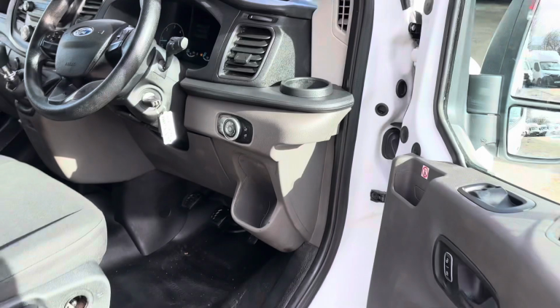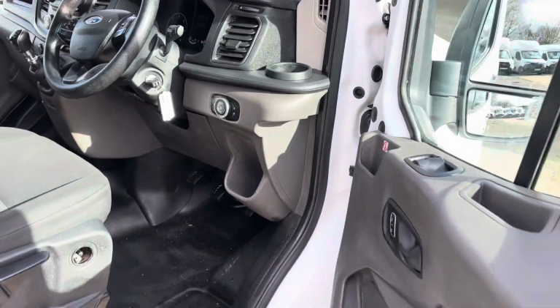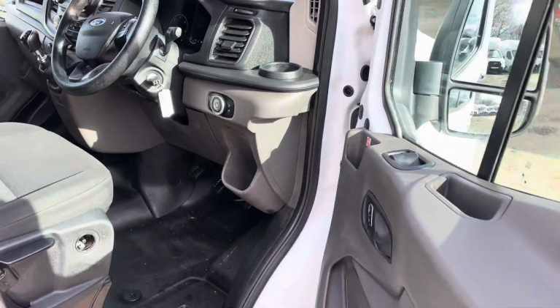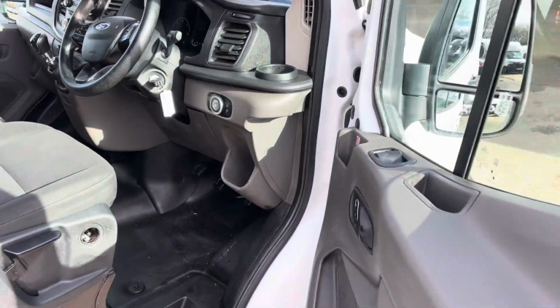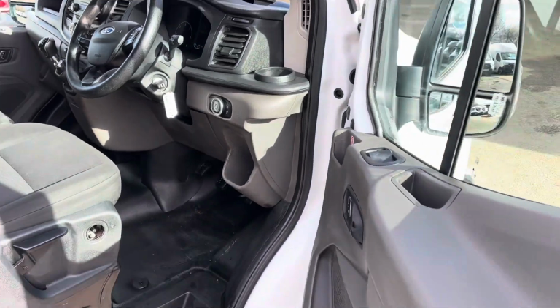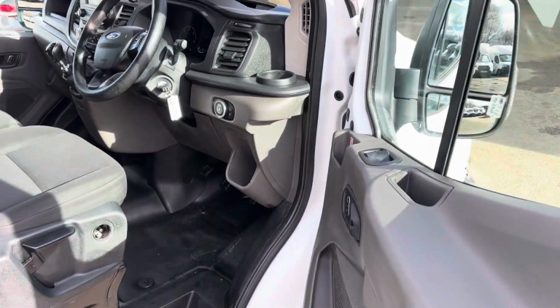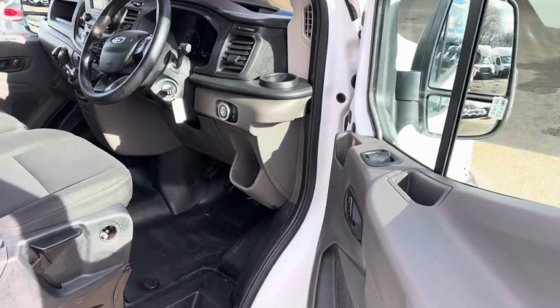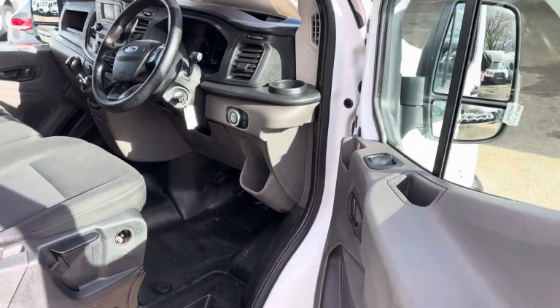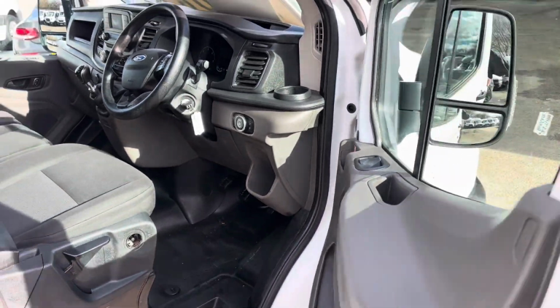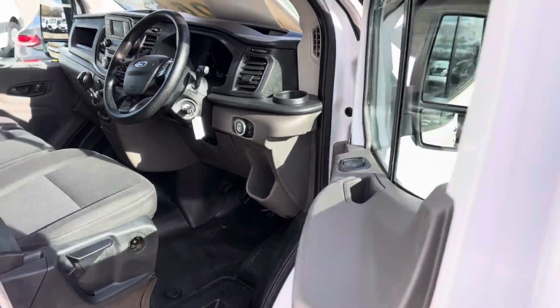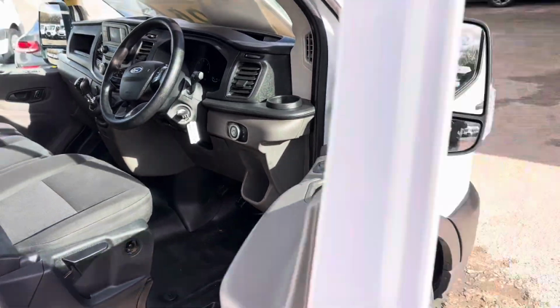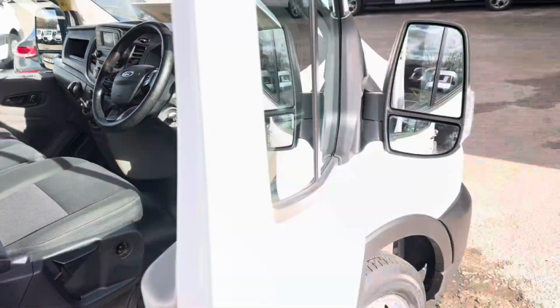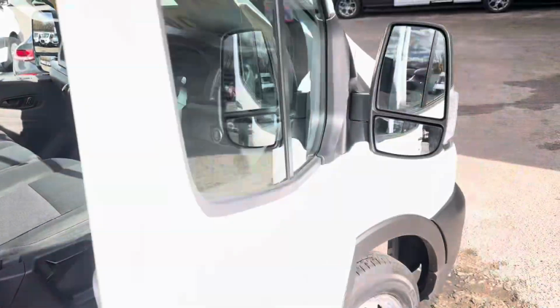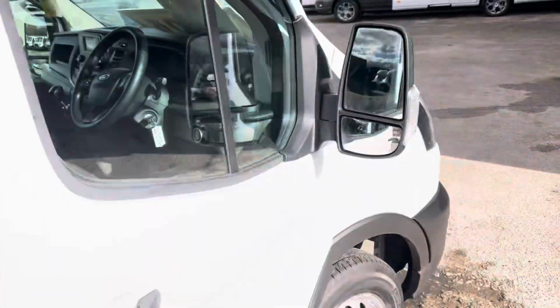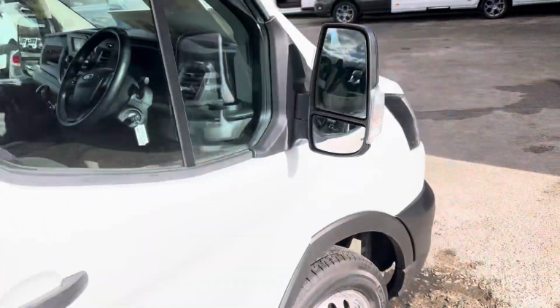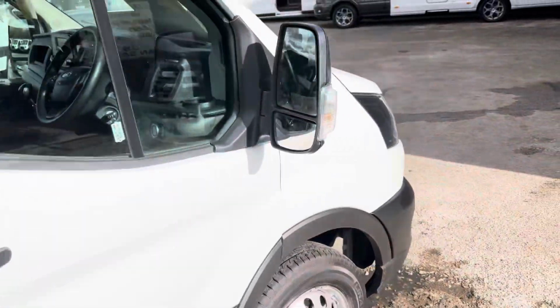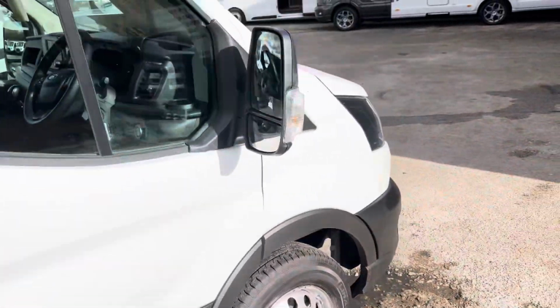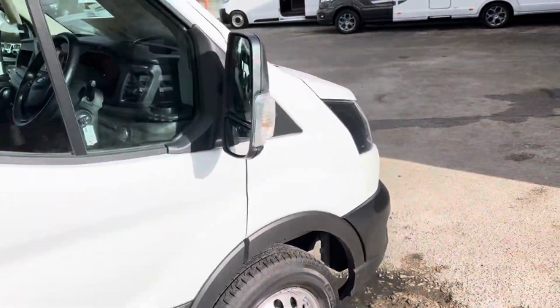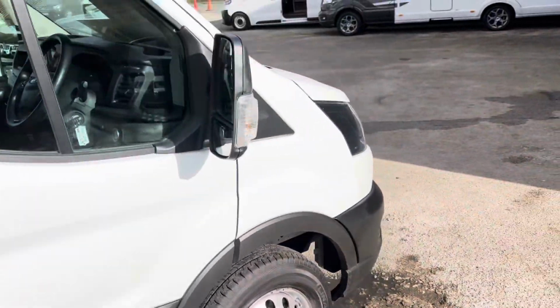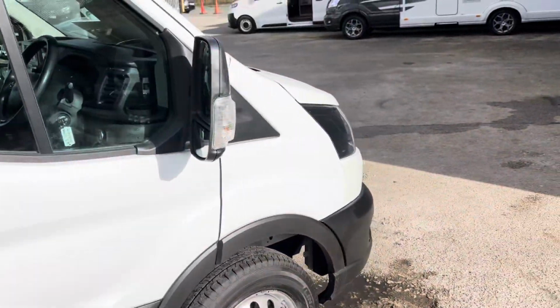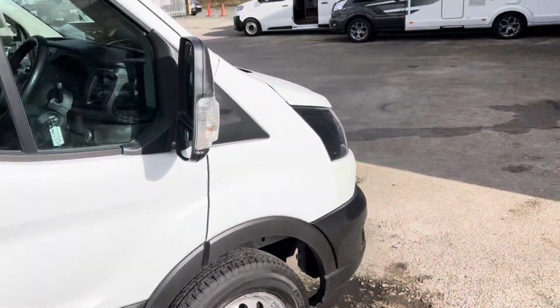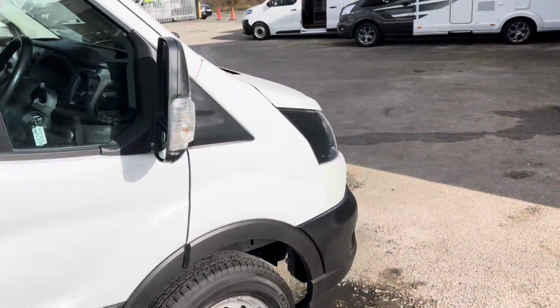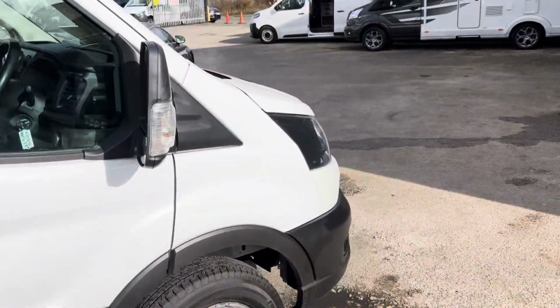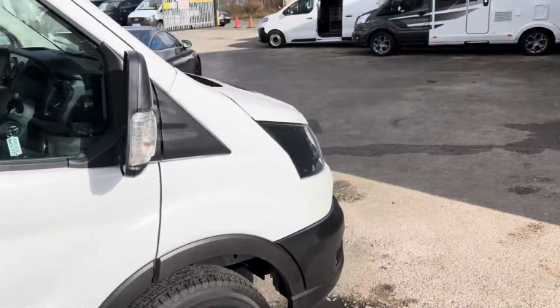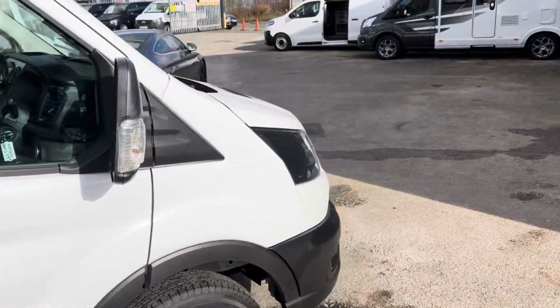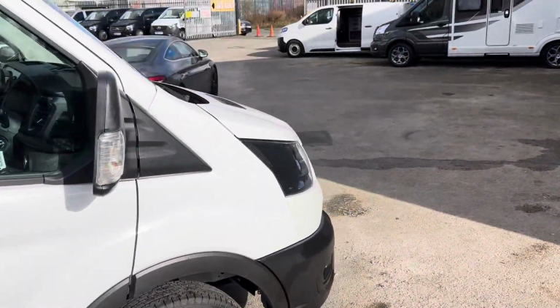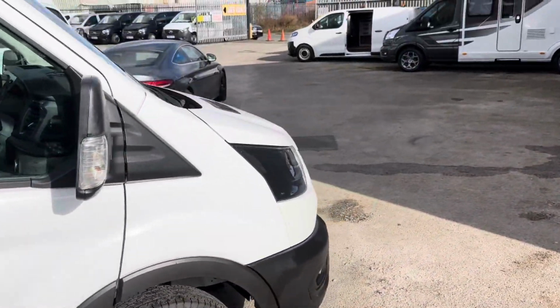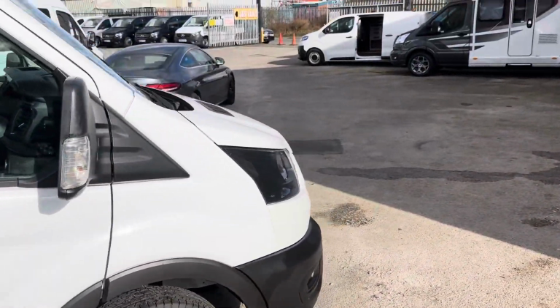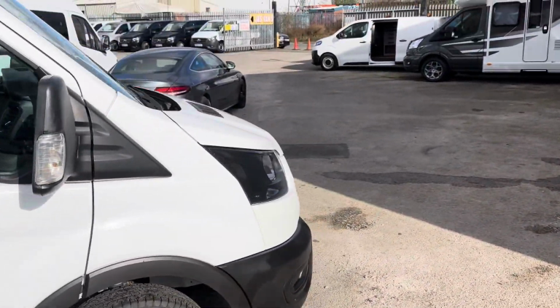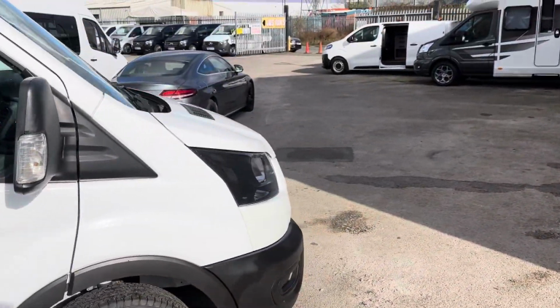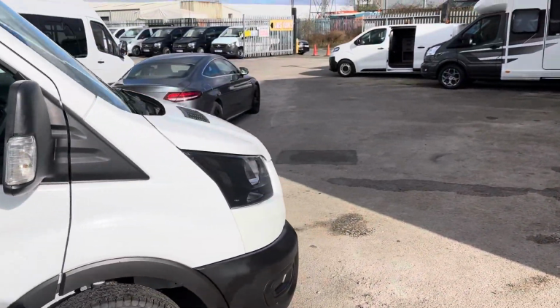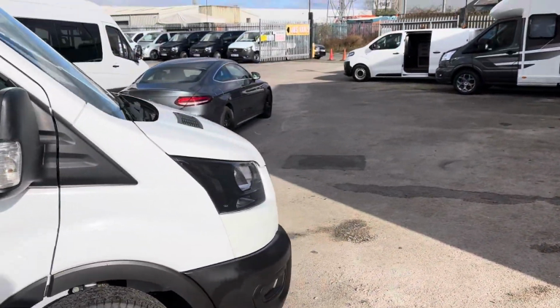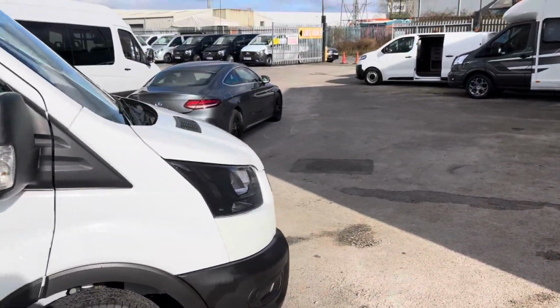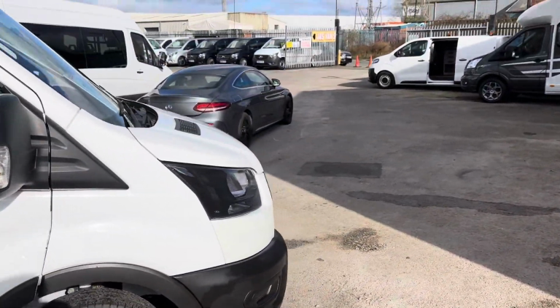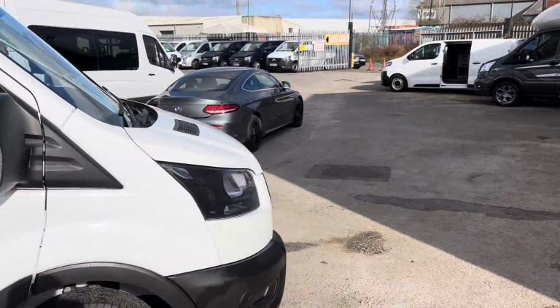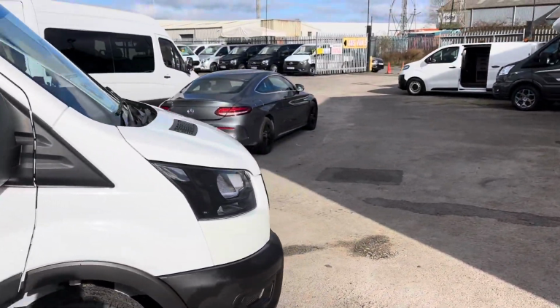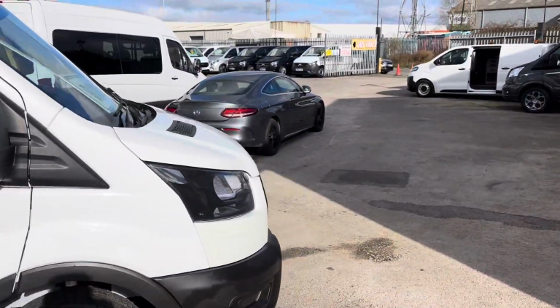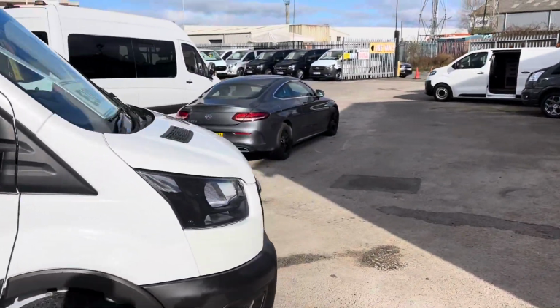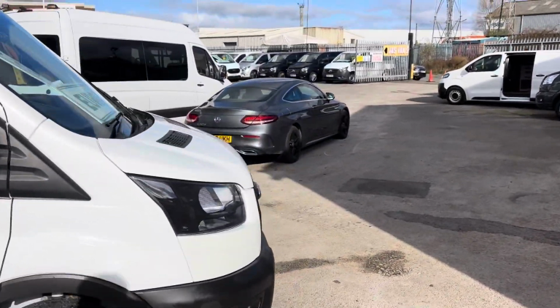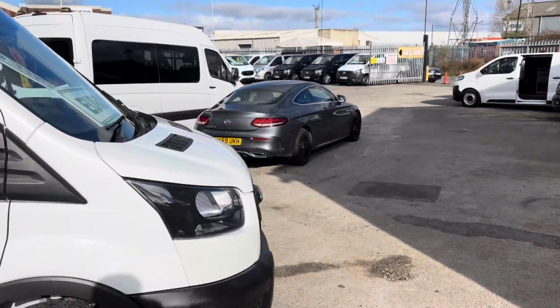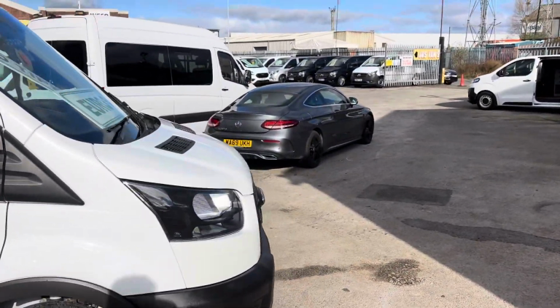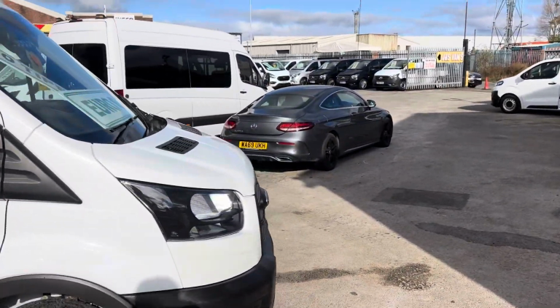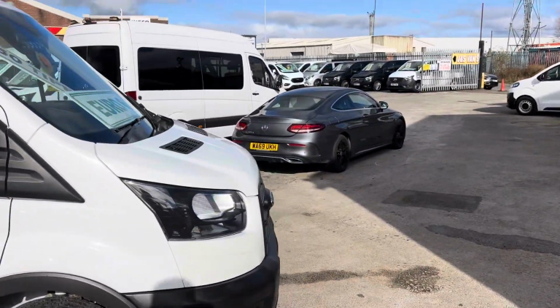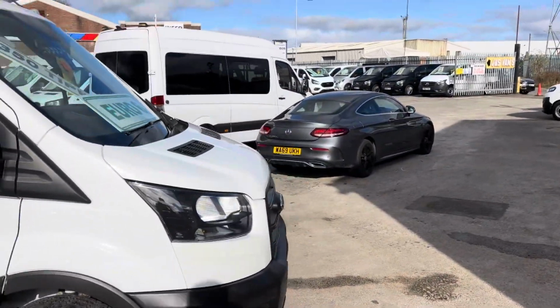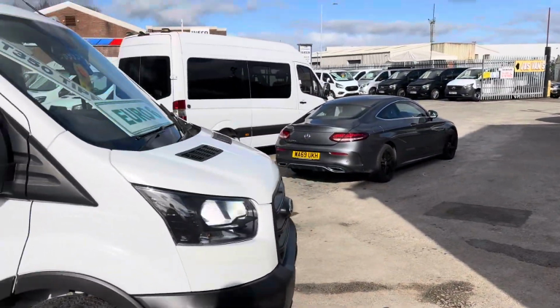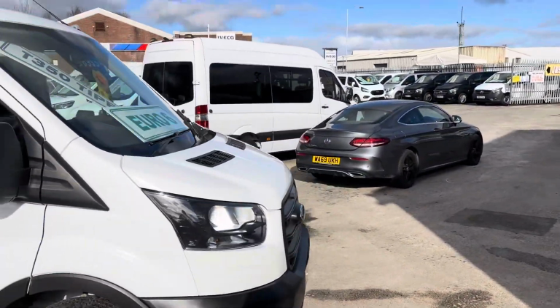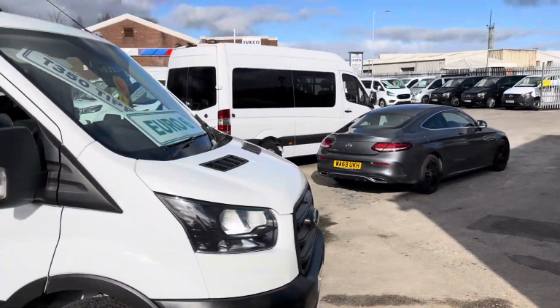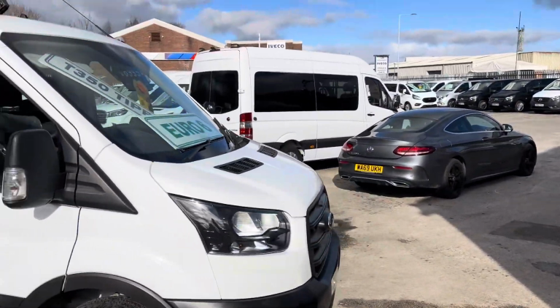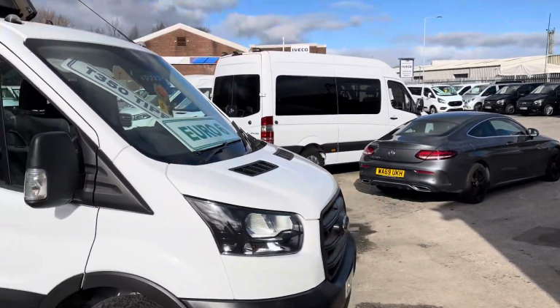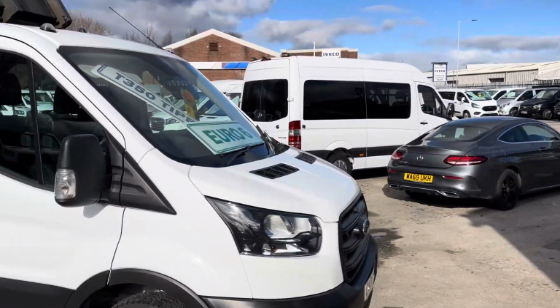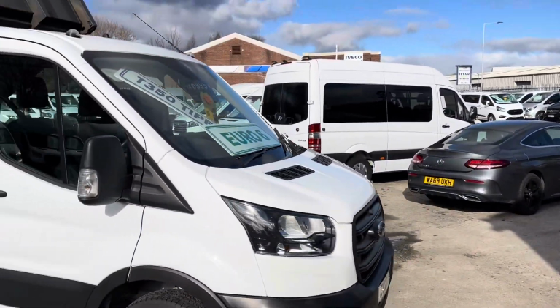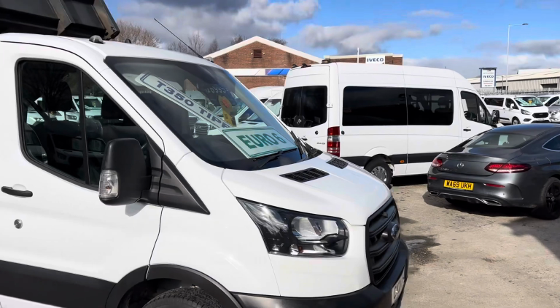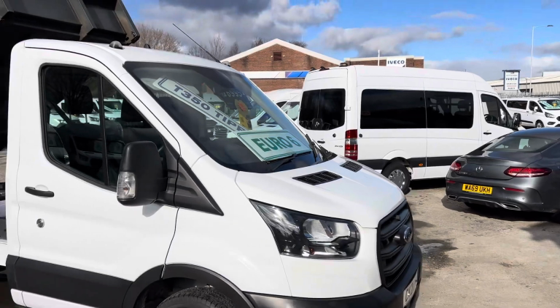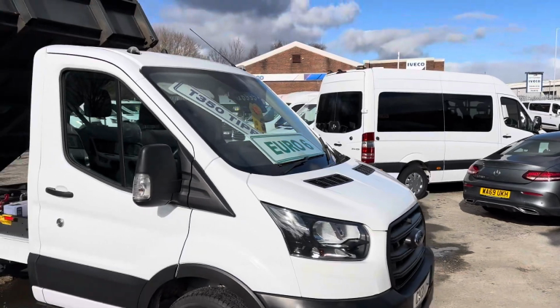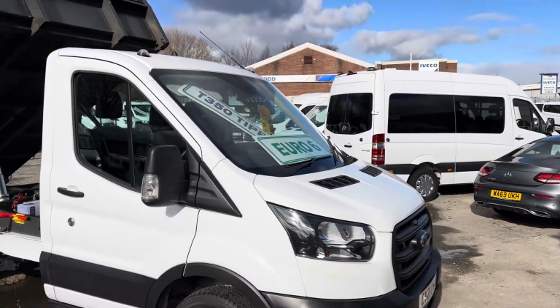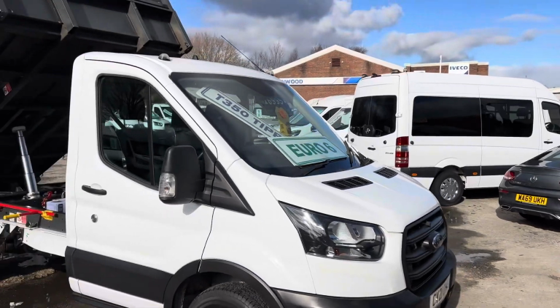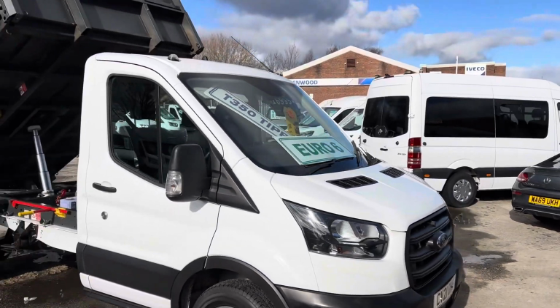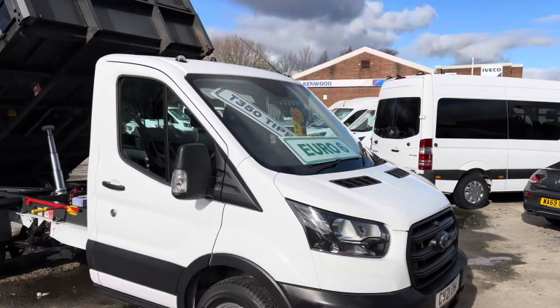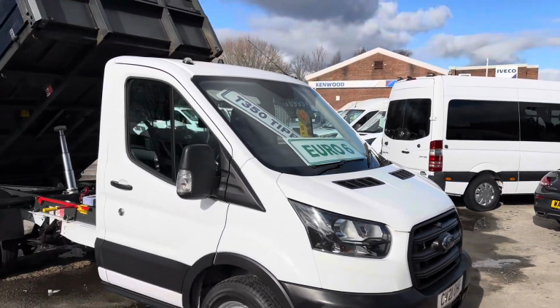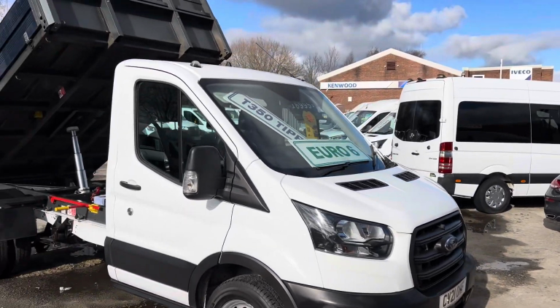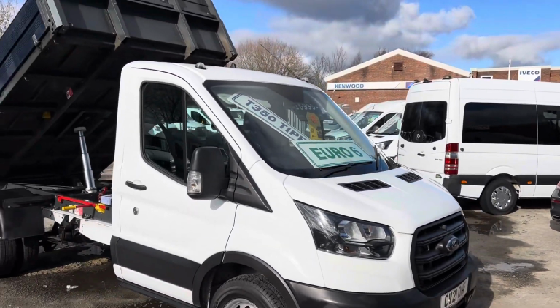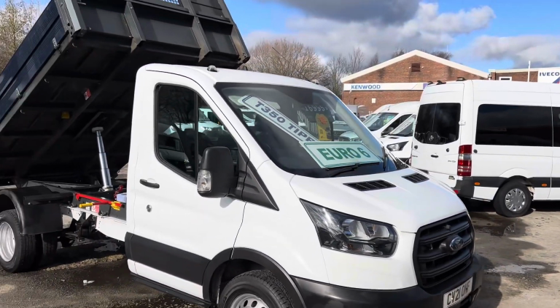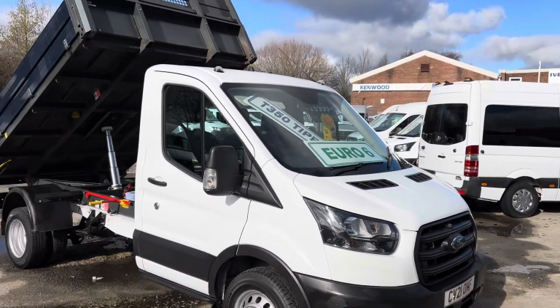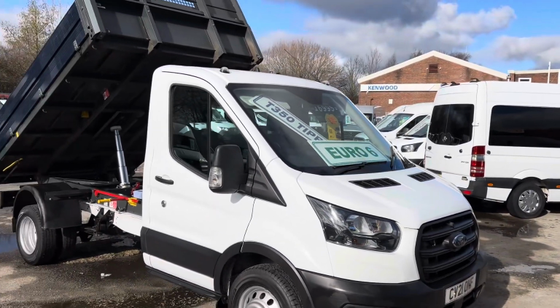Just coming on to 51 and a half thousand miles only — a nice modern low mileage tipper truck.